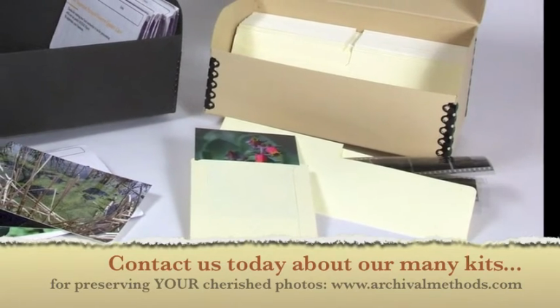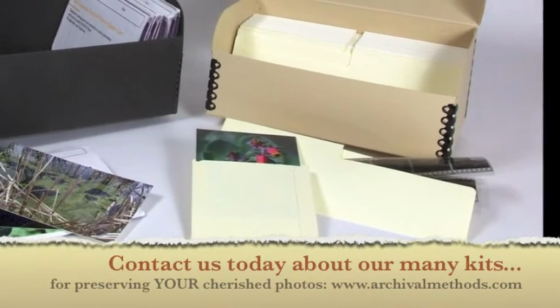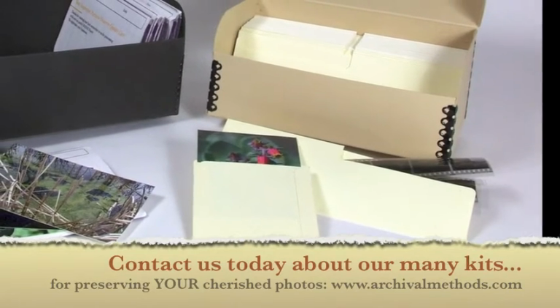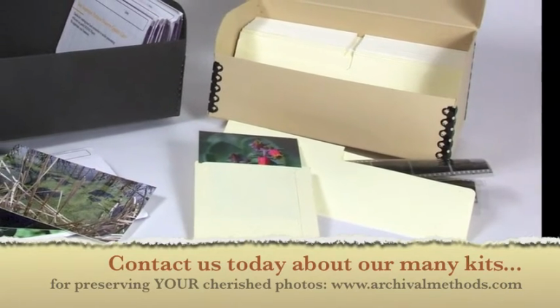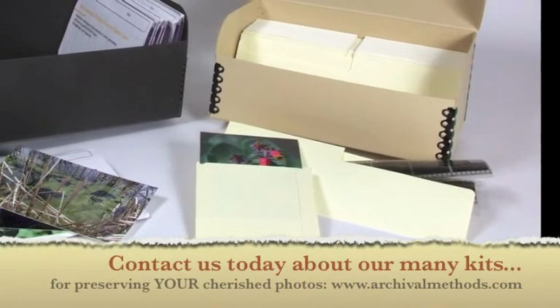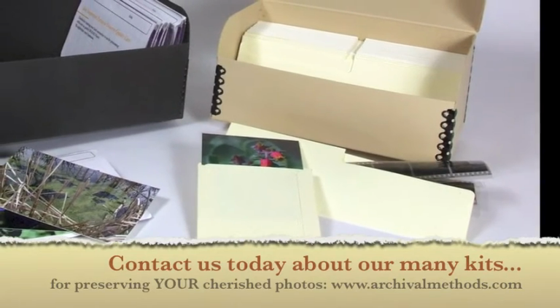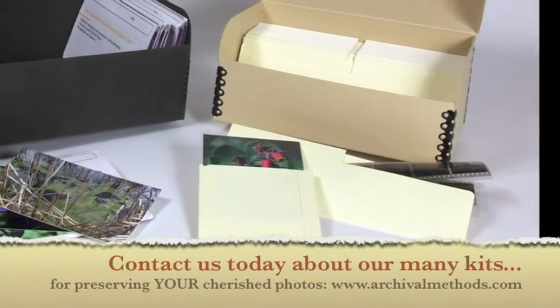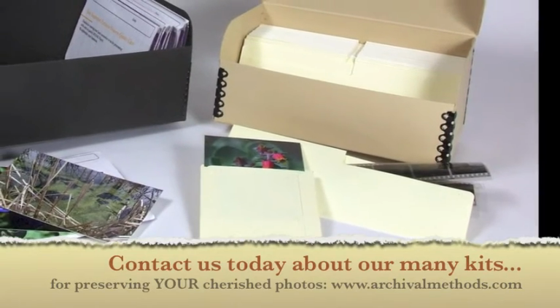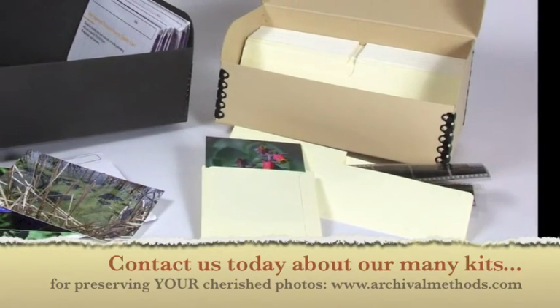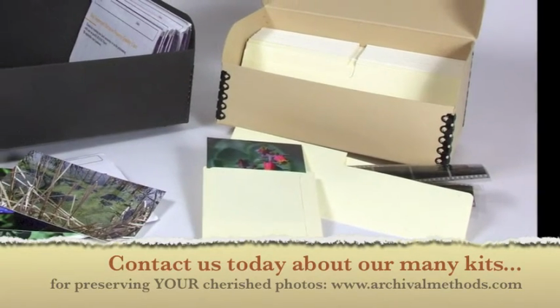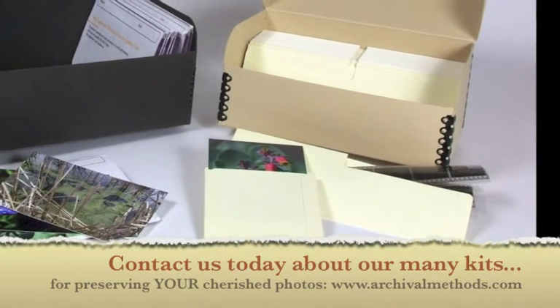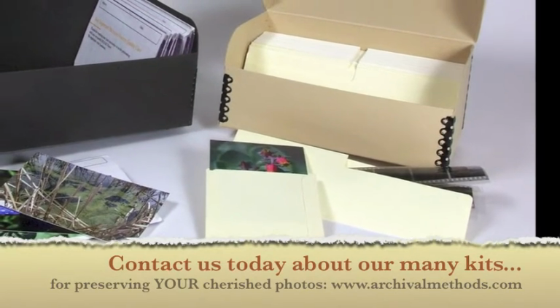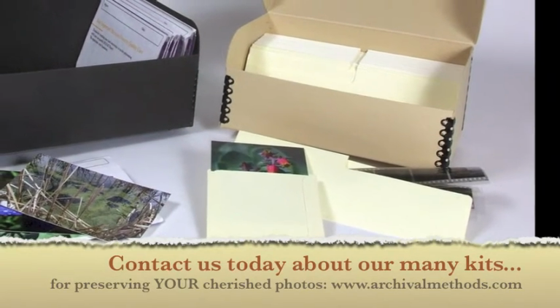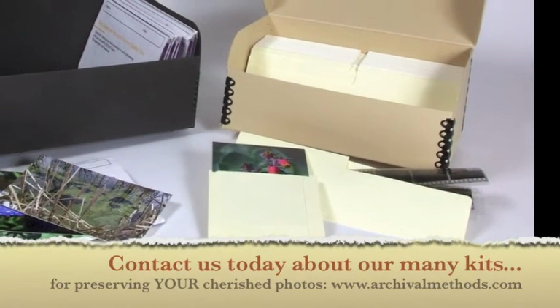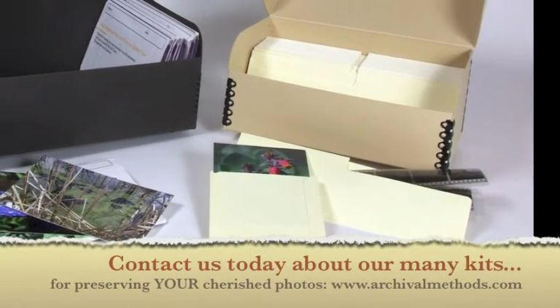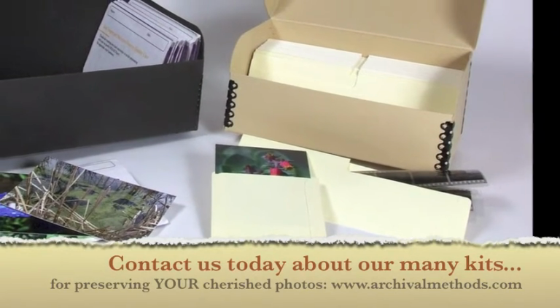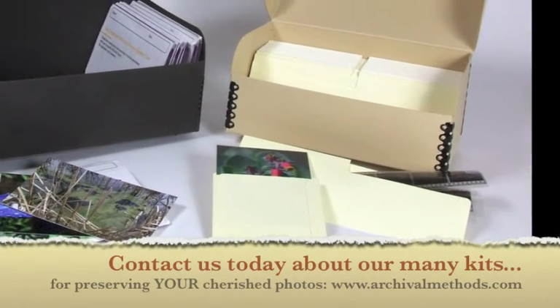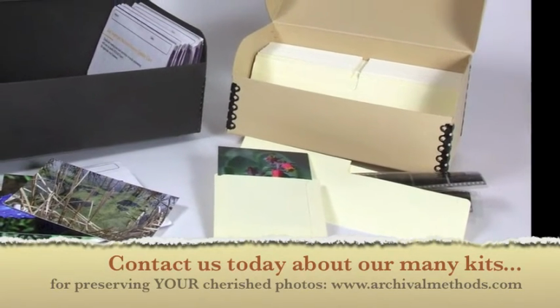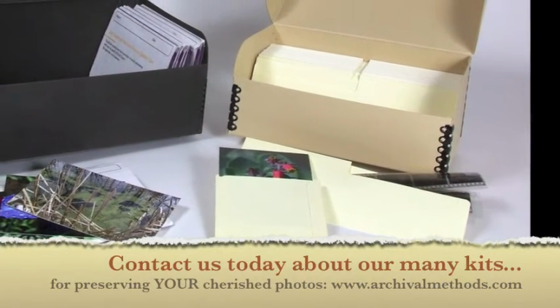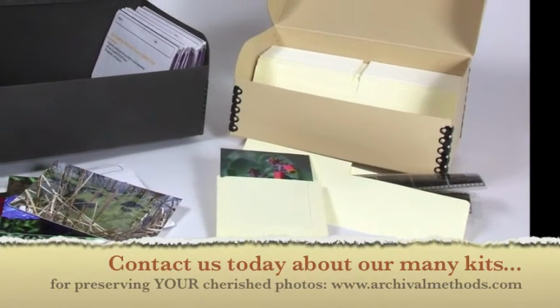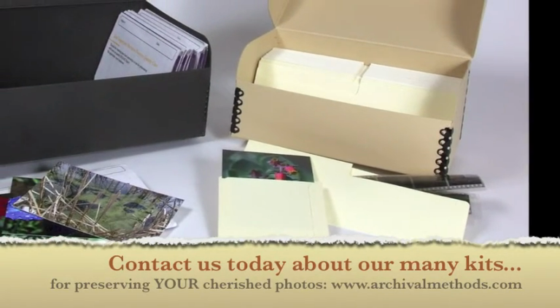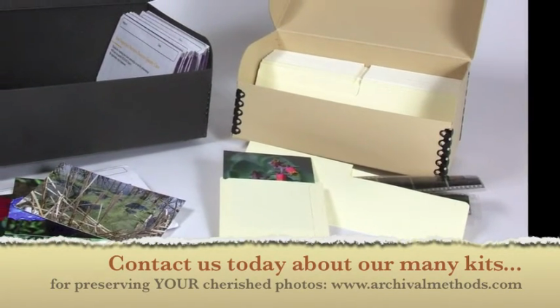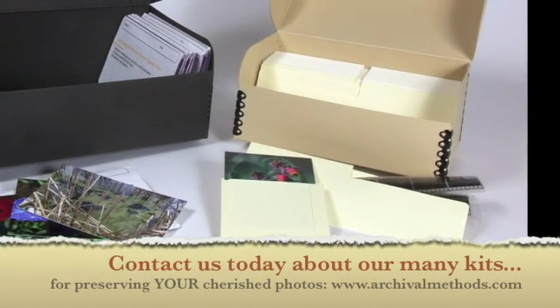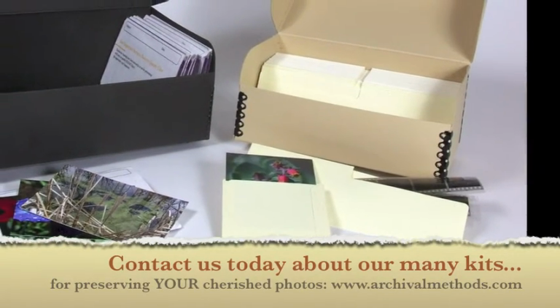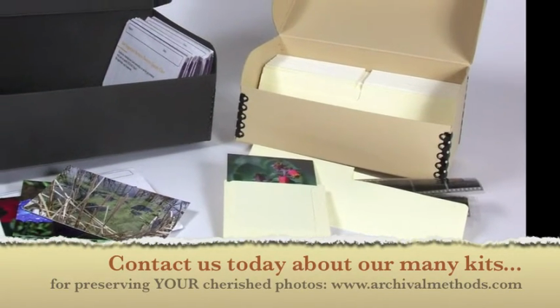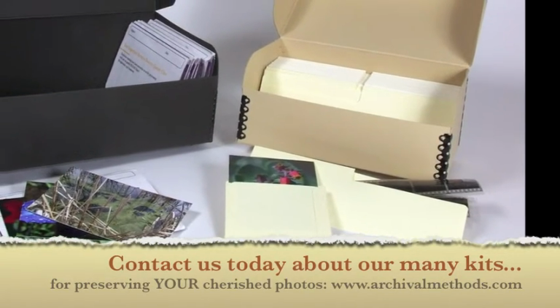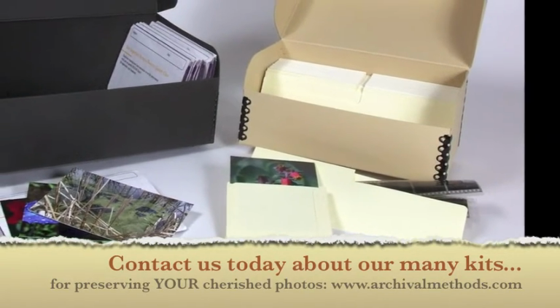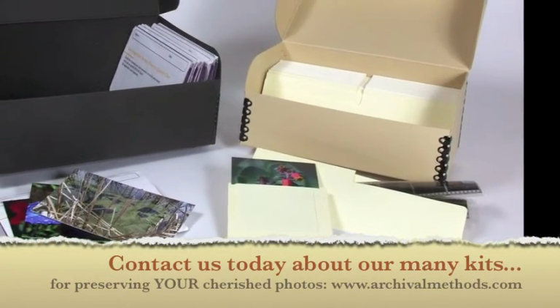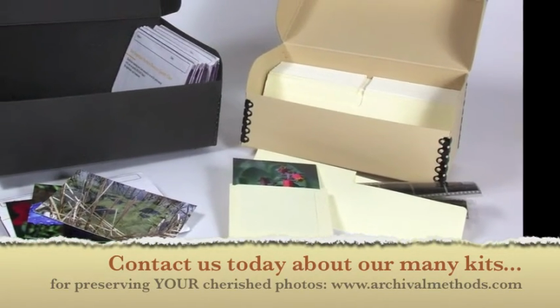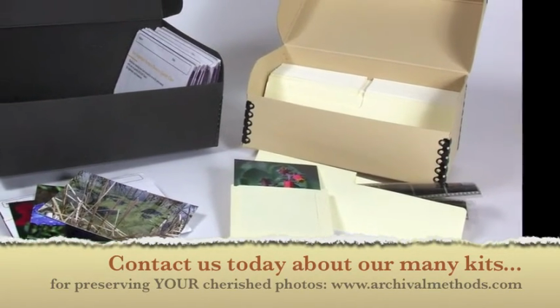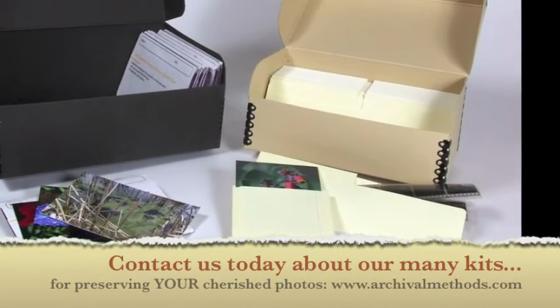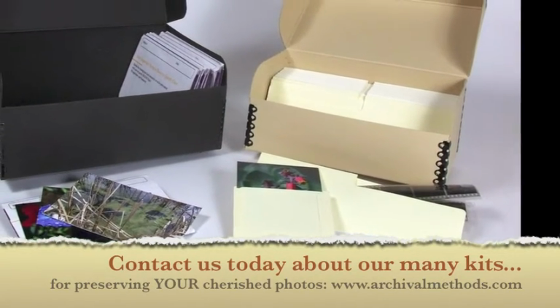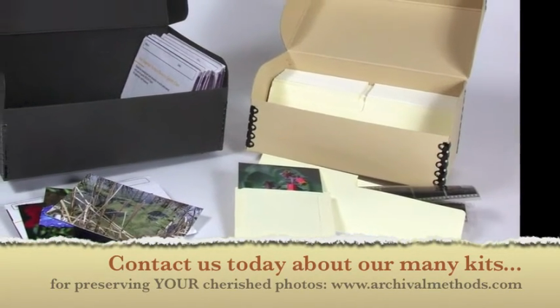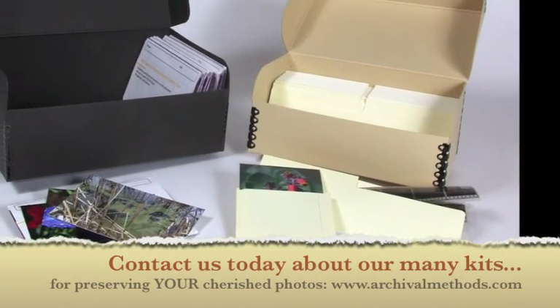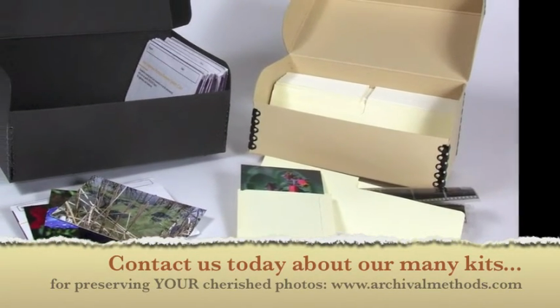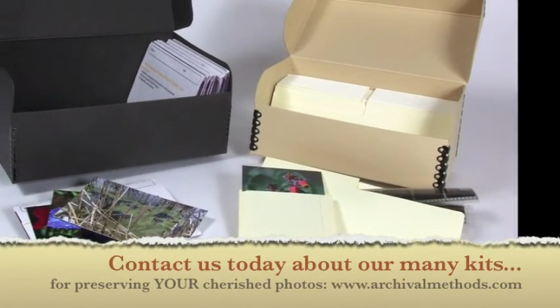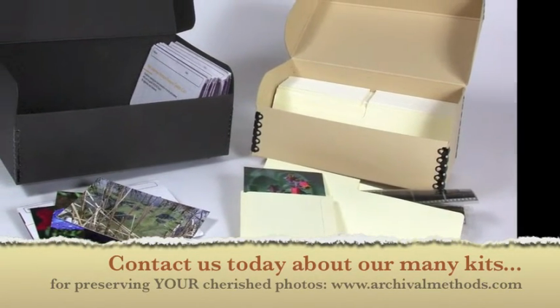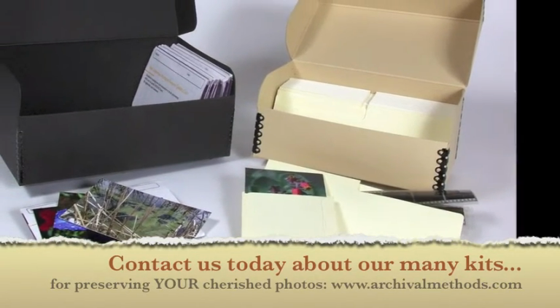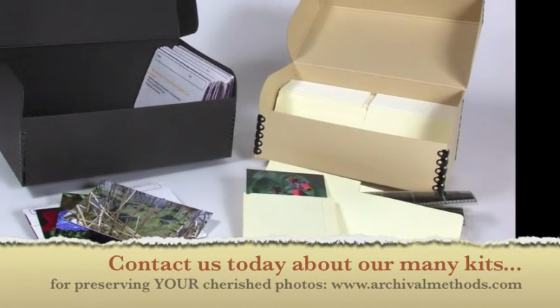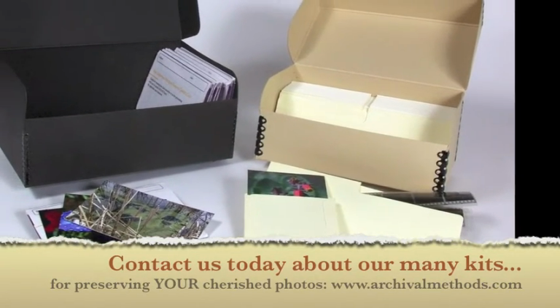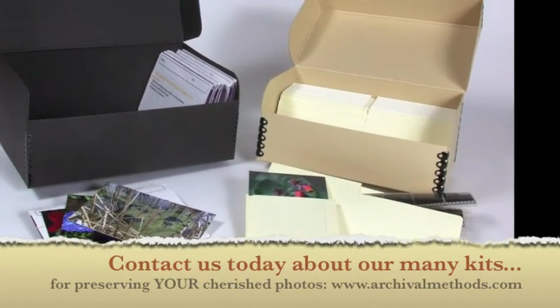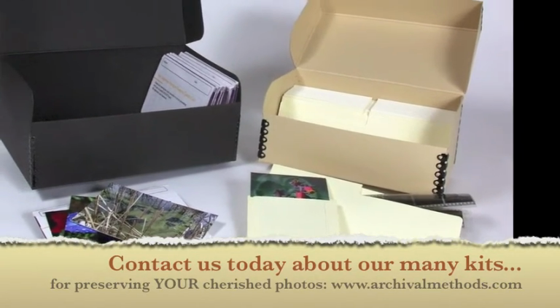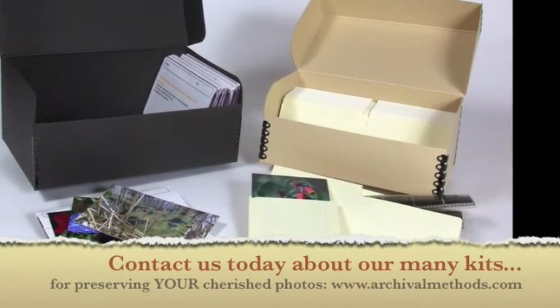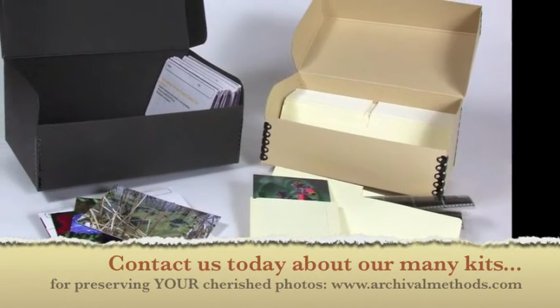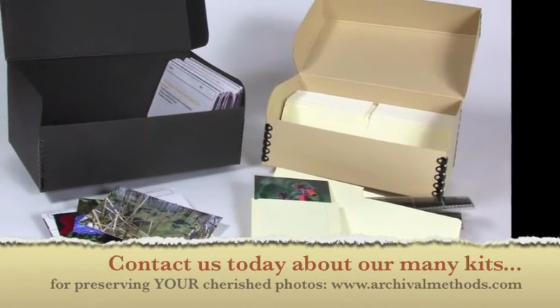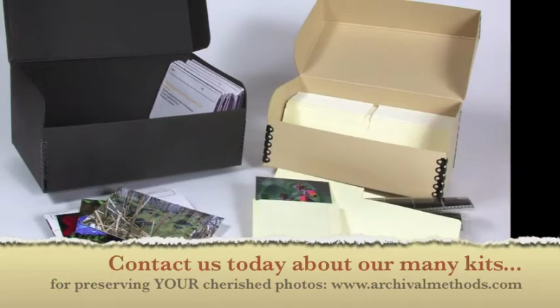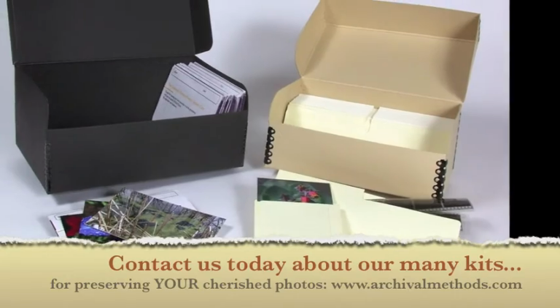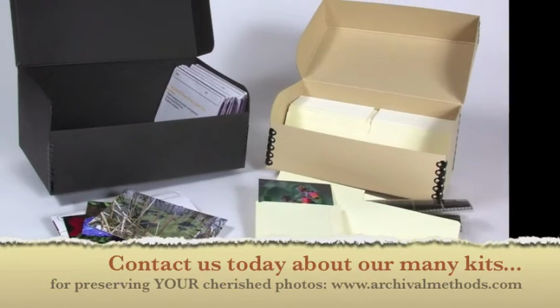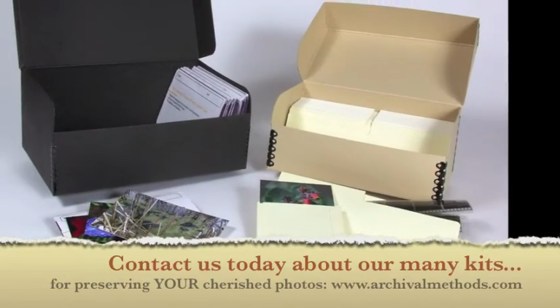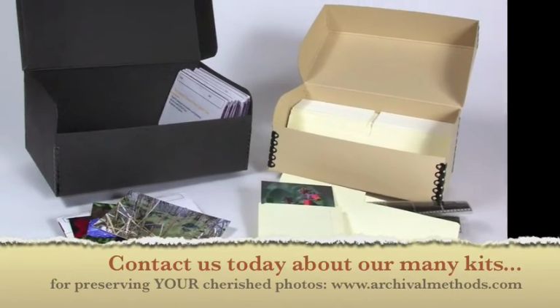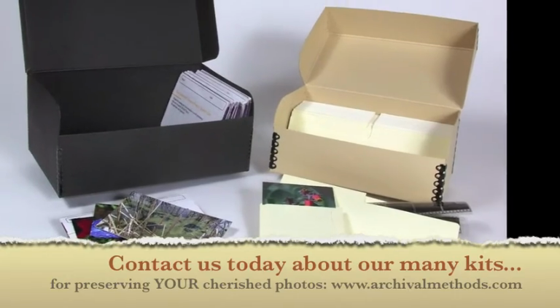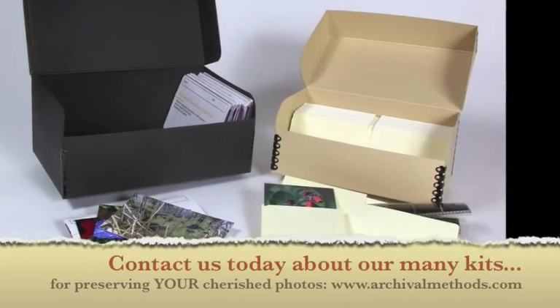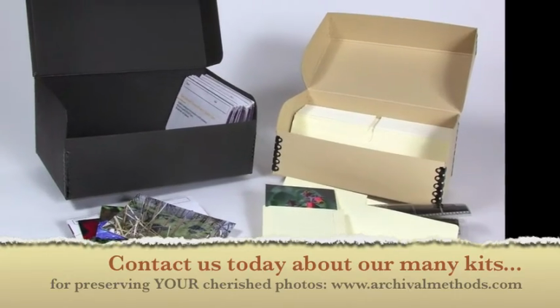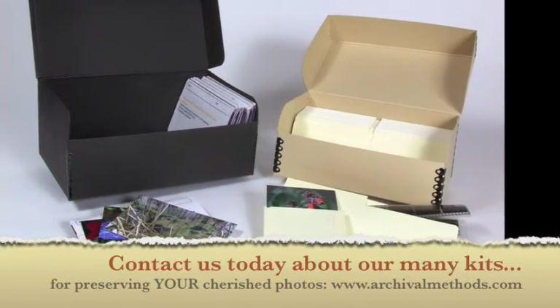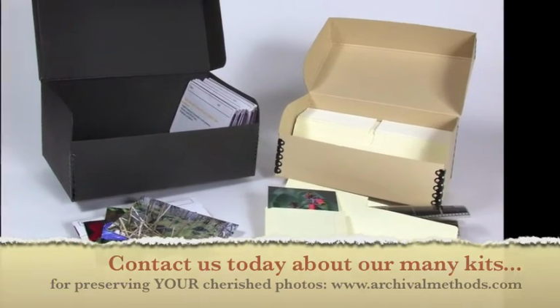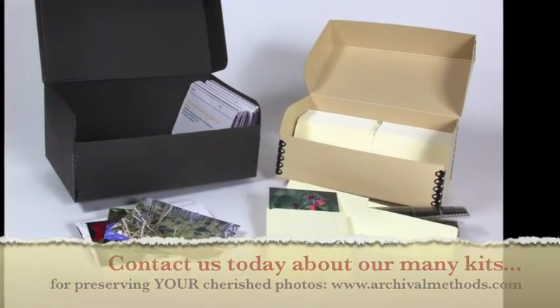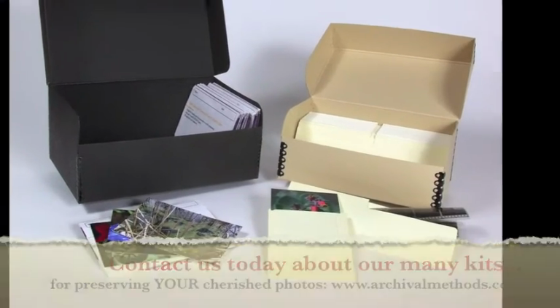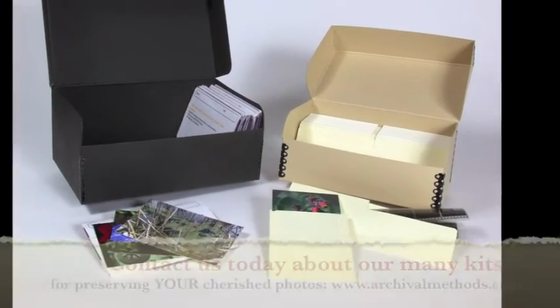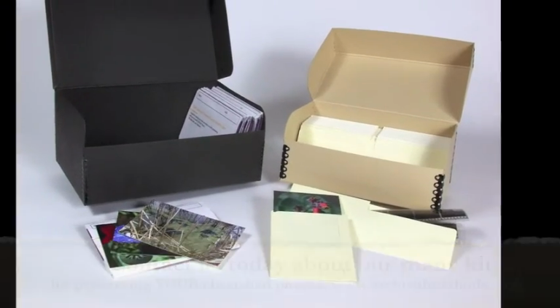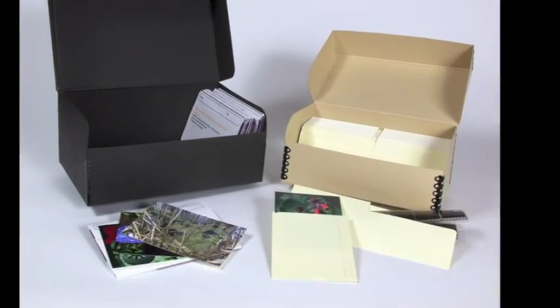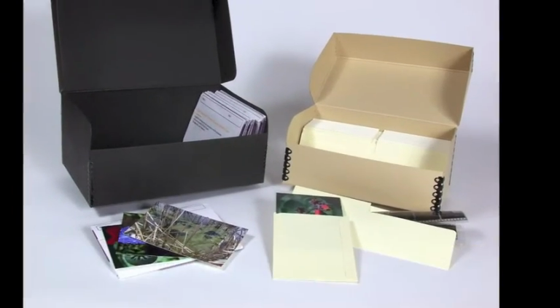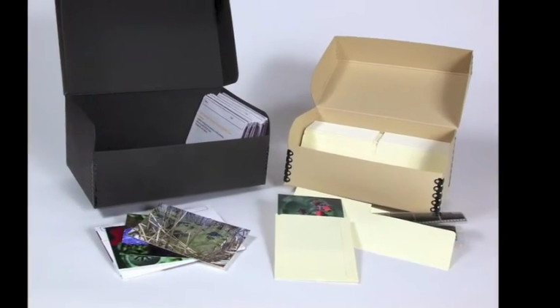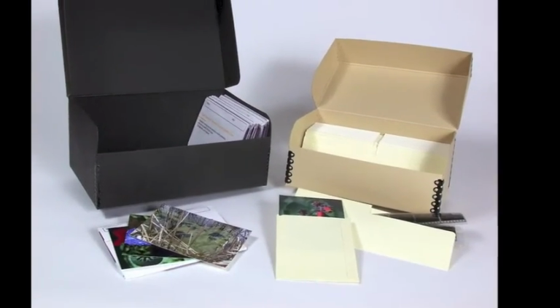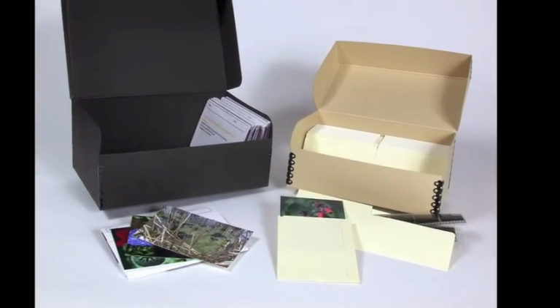Contact us today at Archival Methods about our many kits for preserving your cherished photographs.